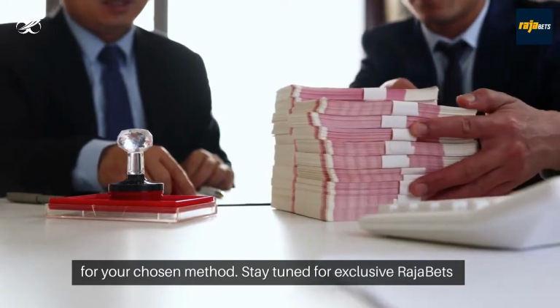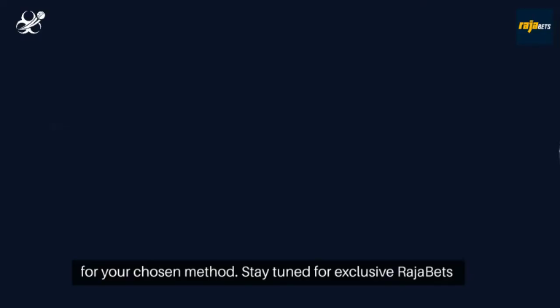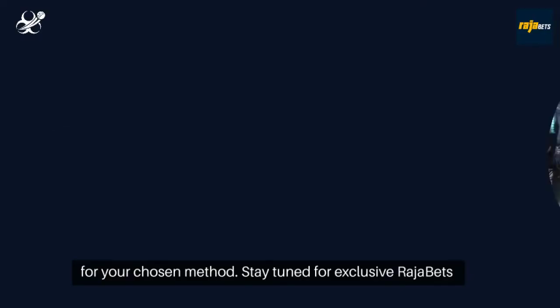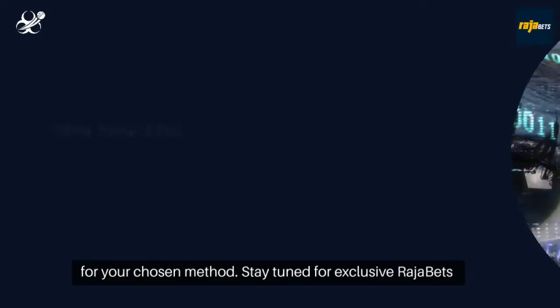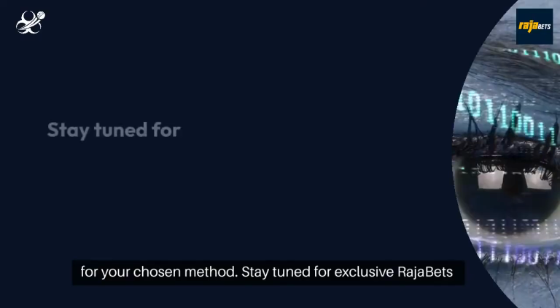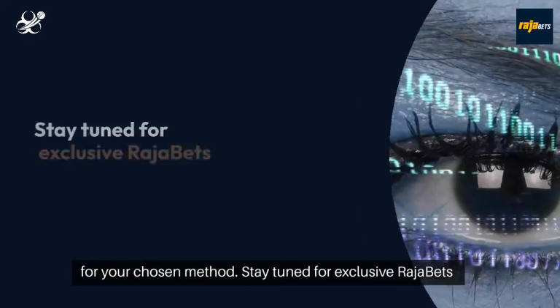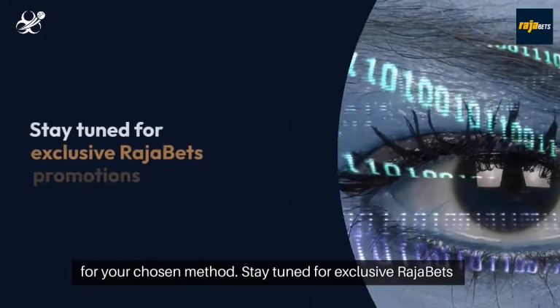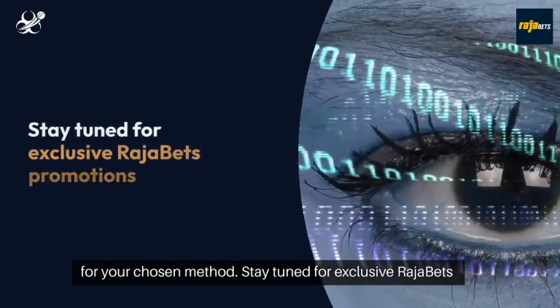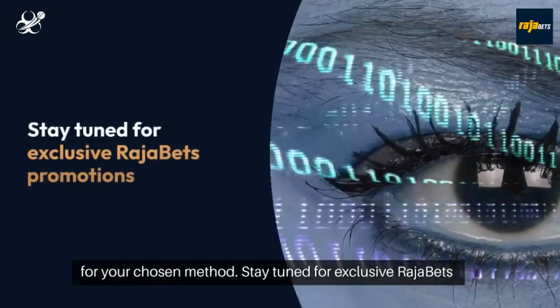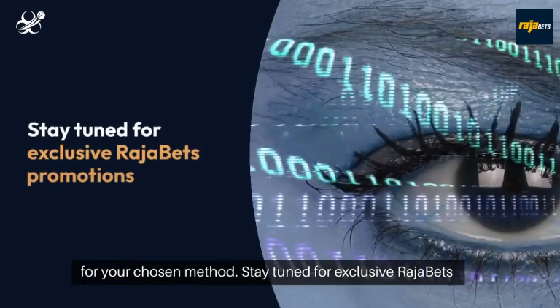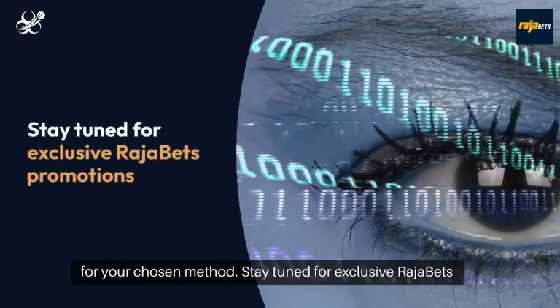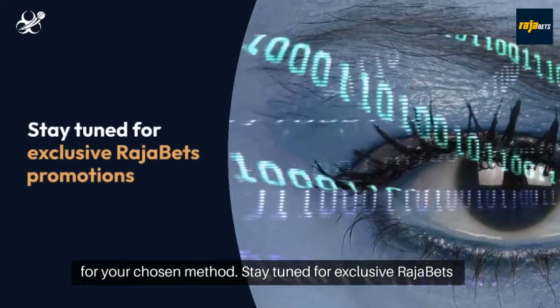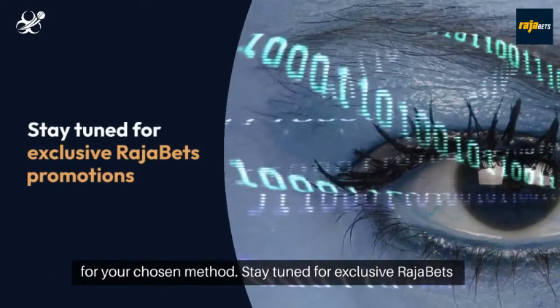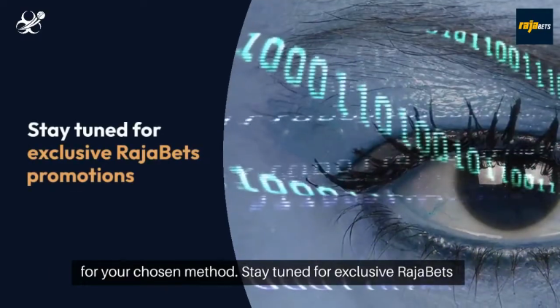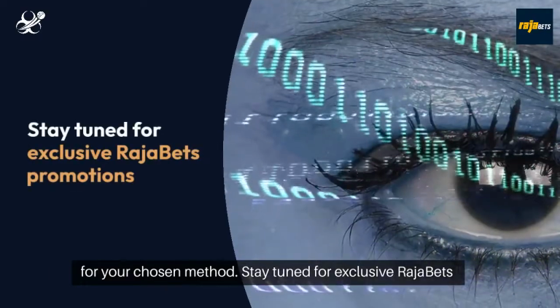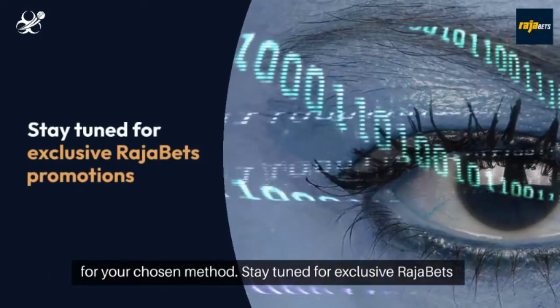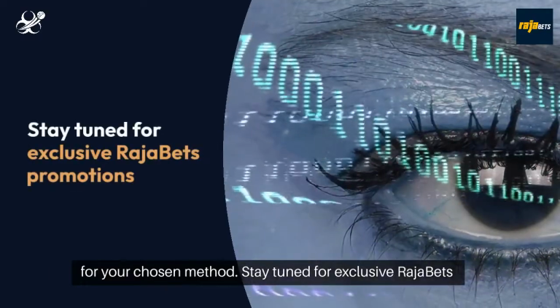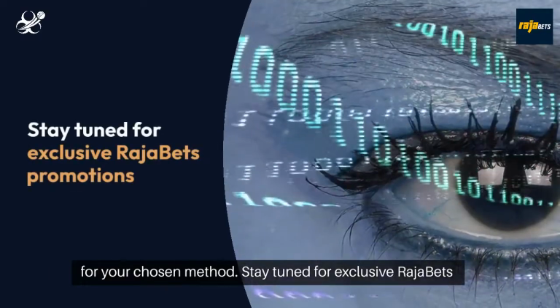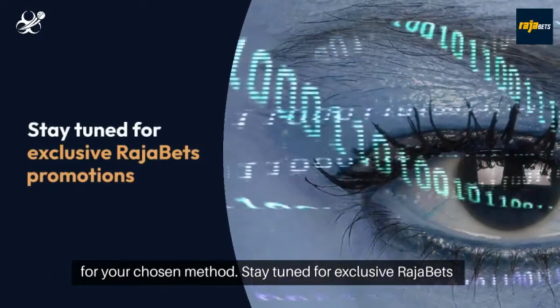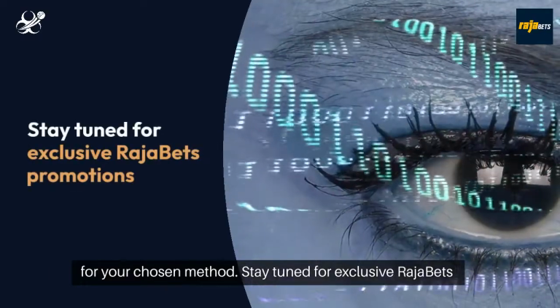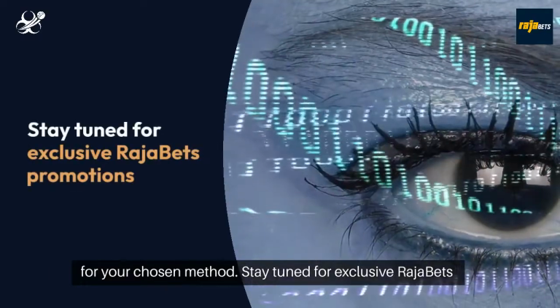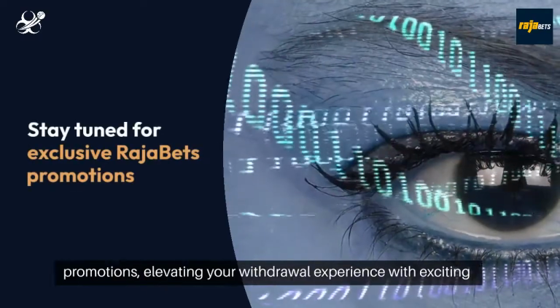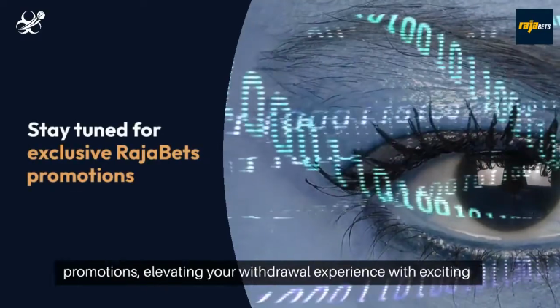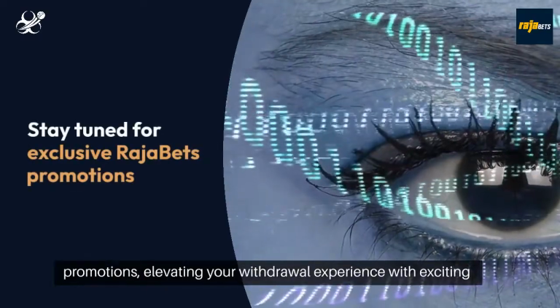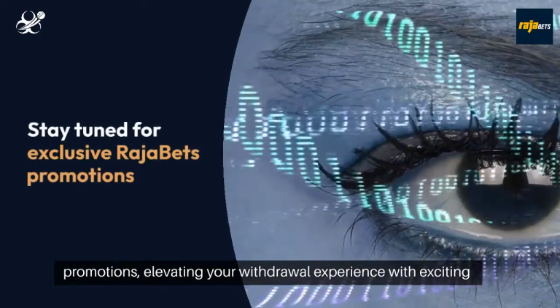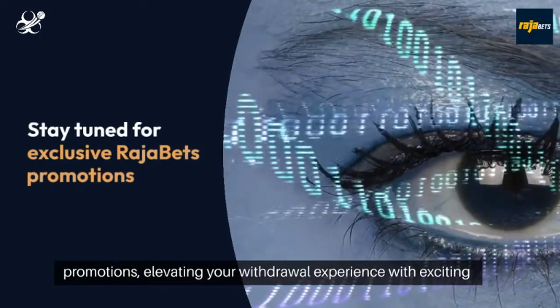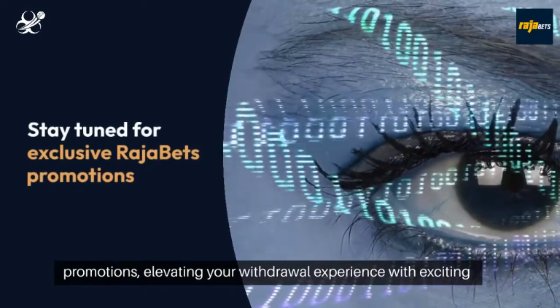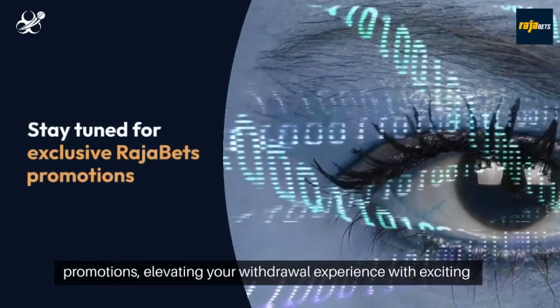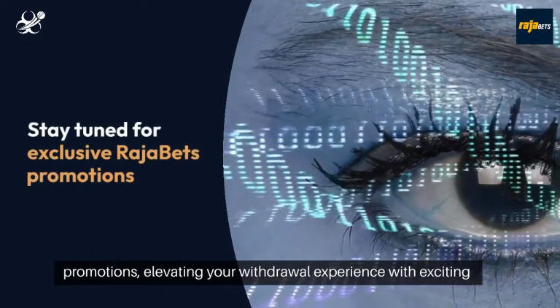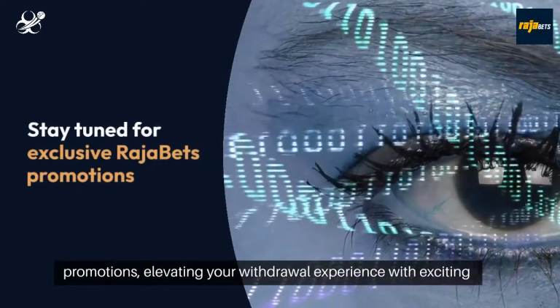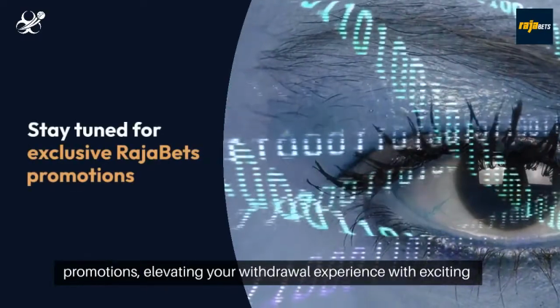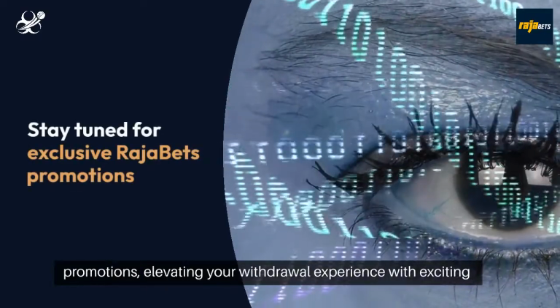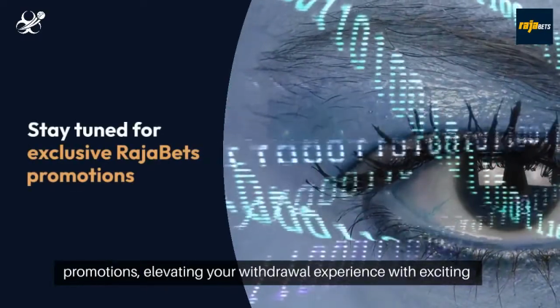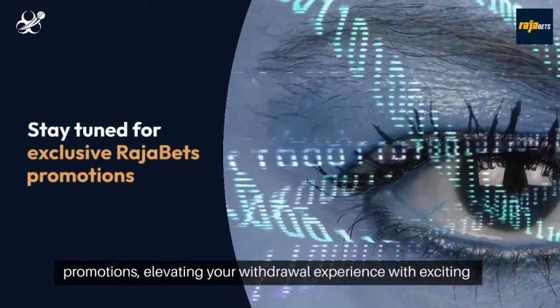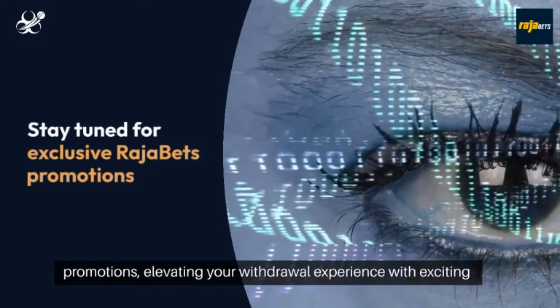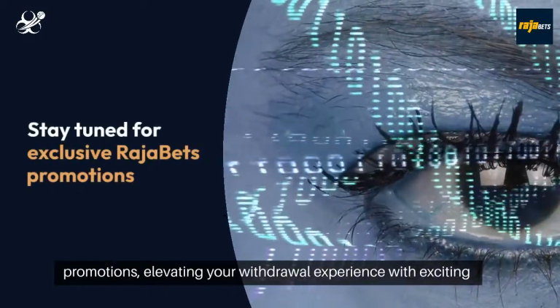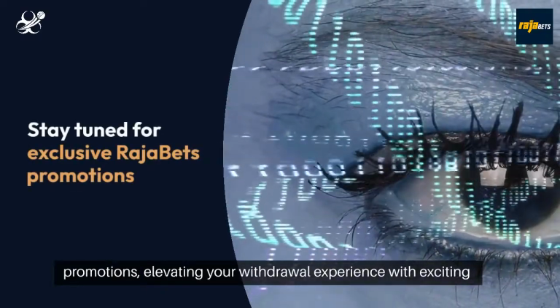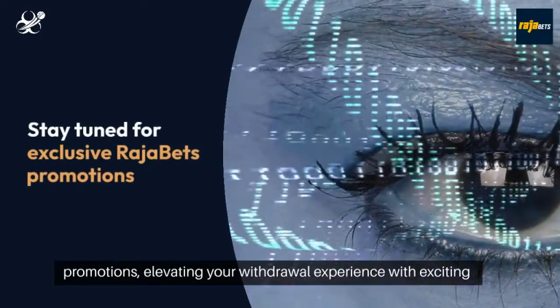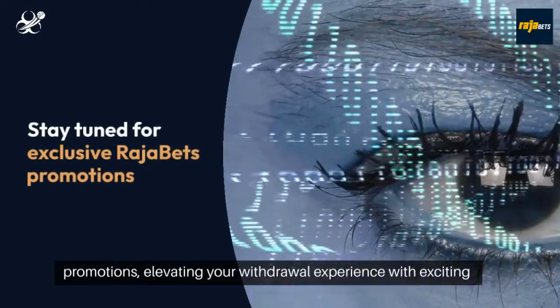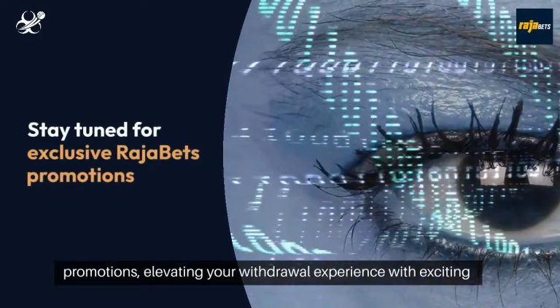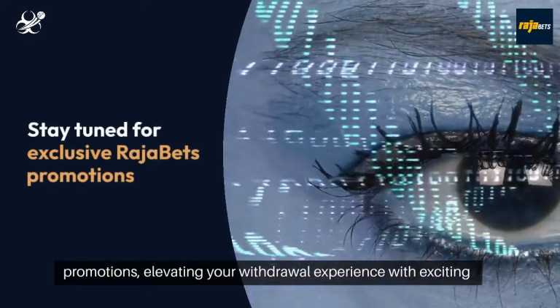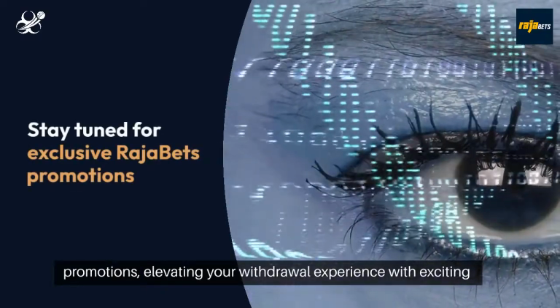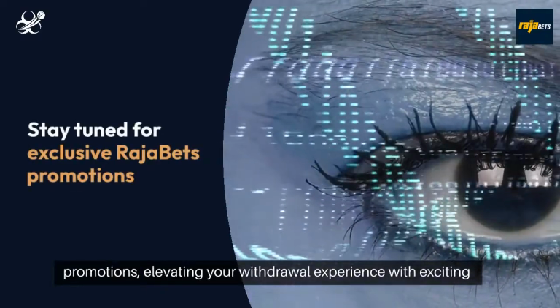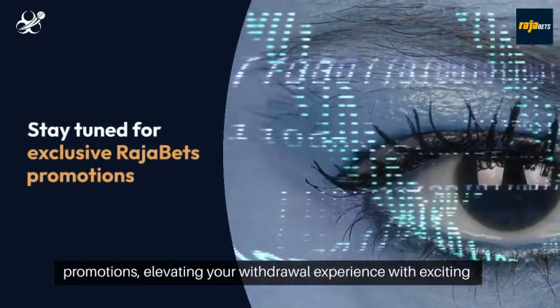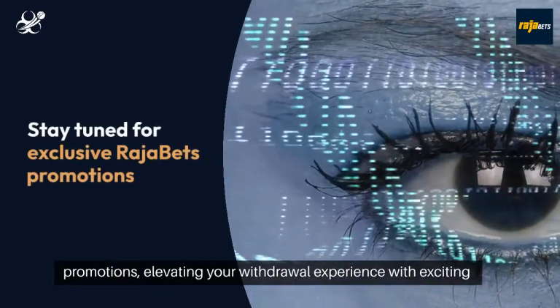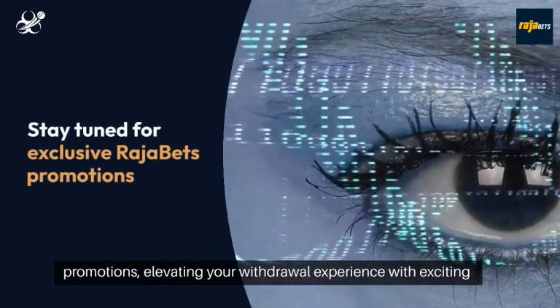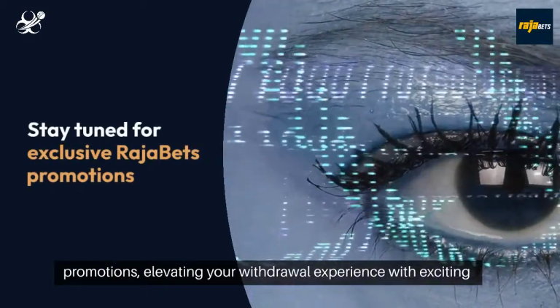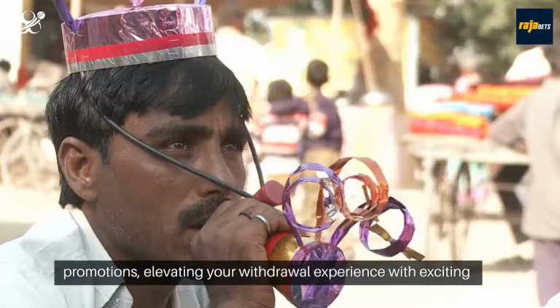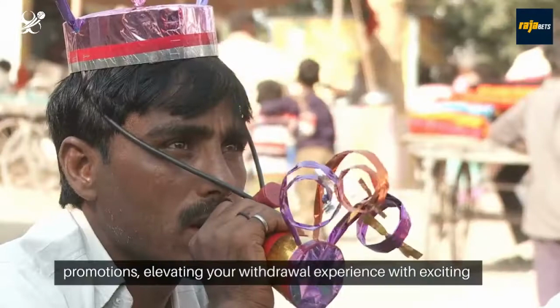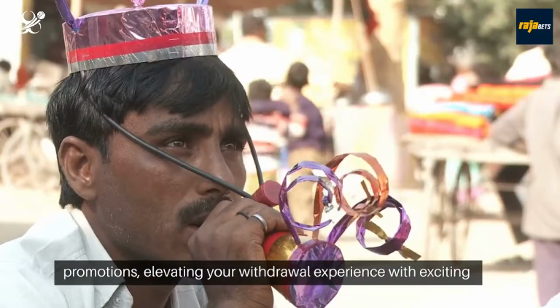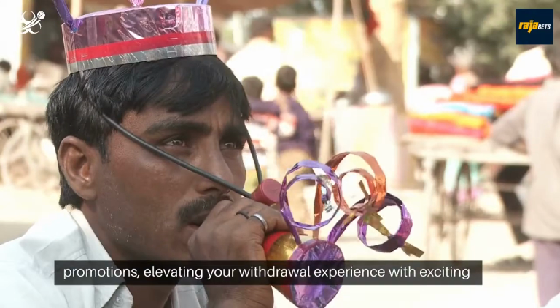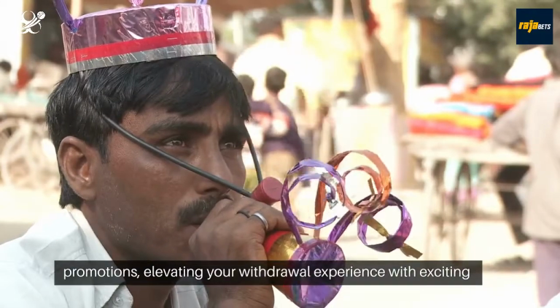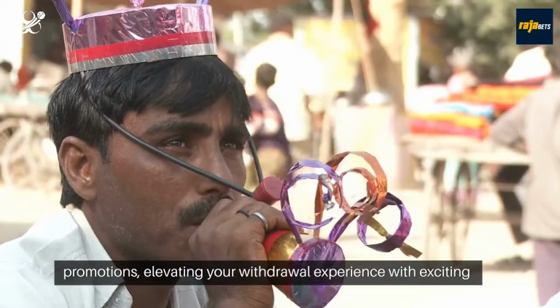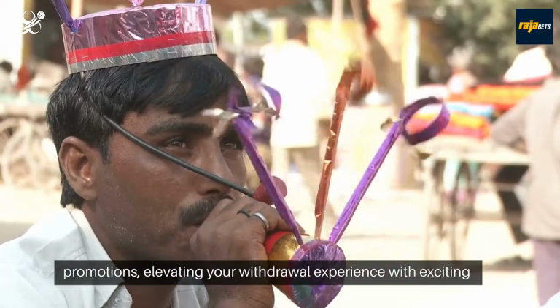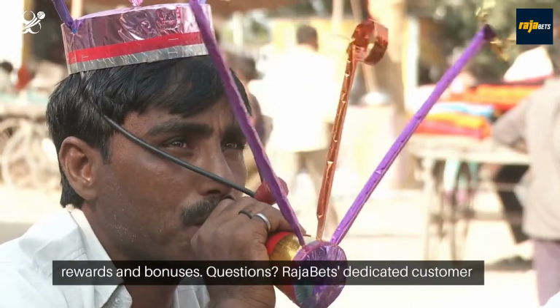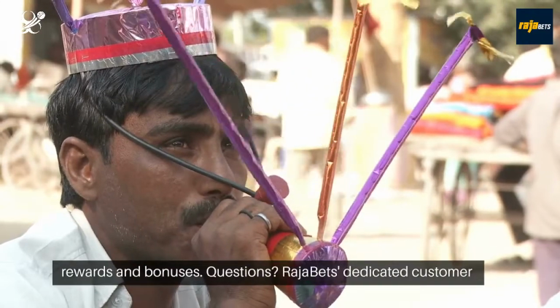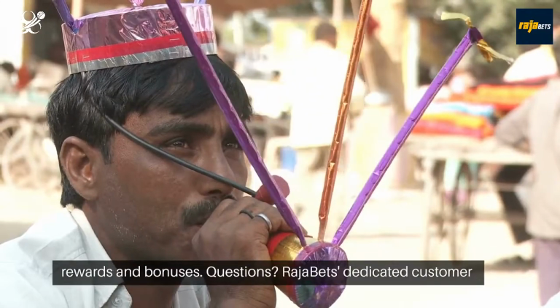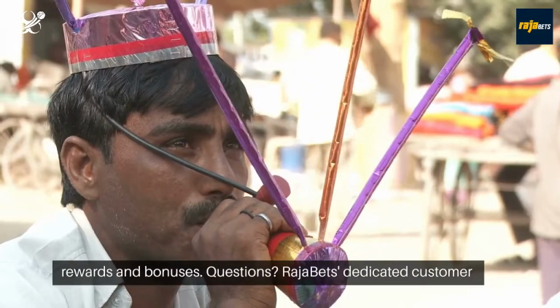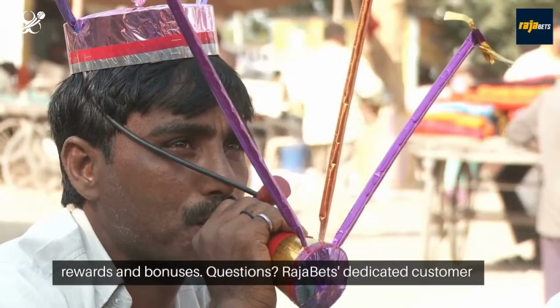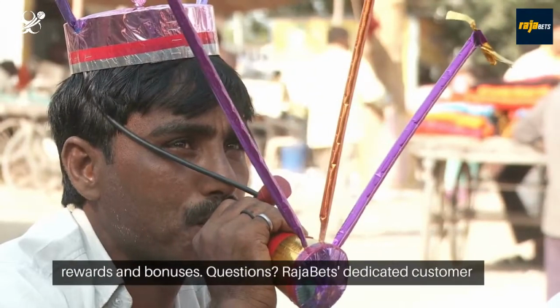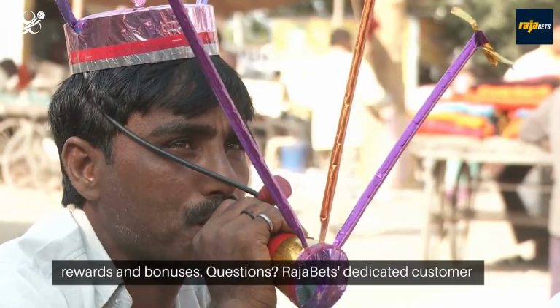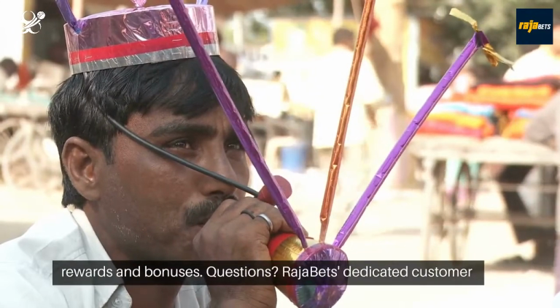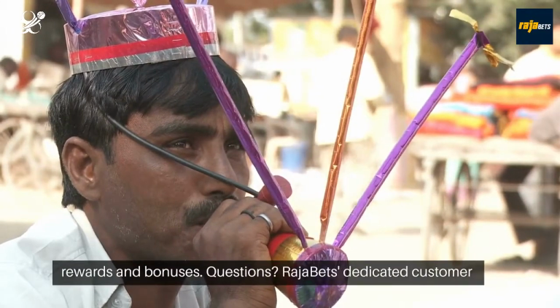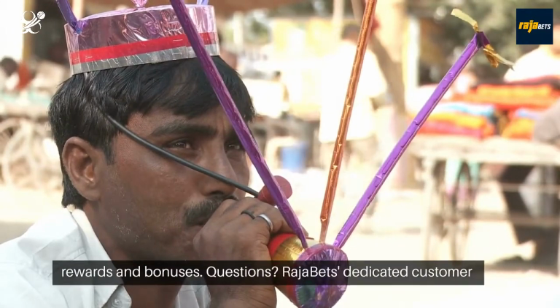Stay tuned for exclusive Rajabets promotions, elevating your withdrawal experience with exciting rewards and bonuses.